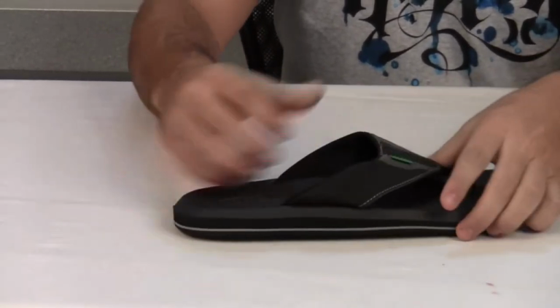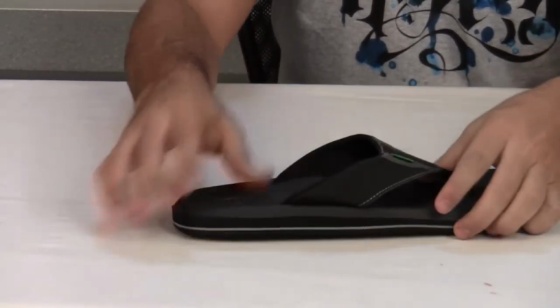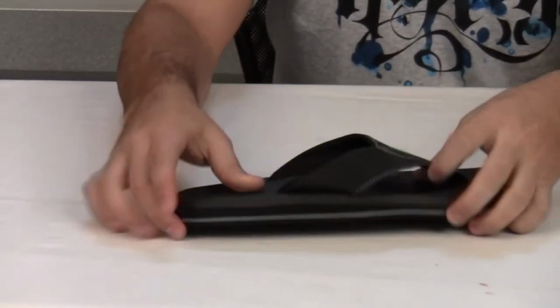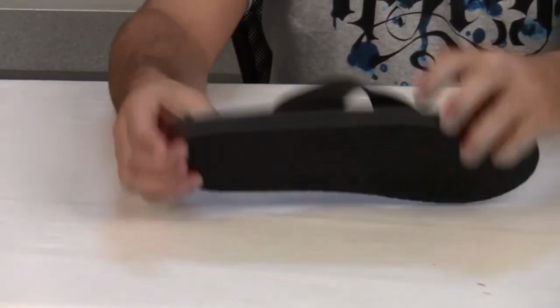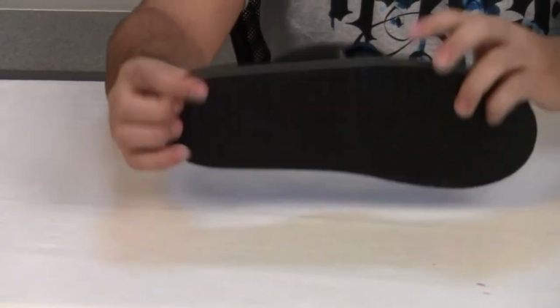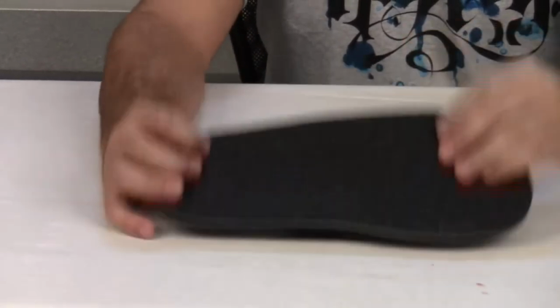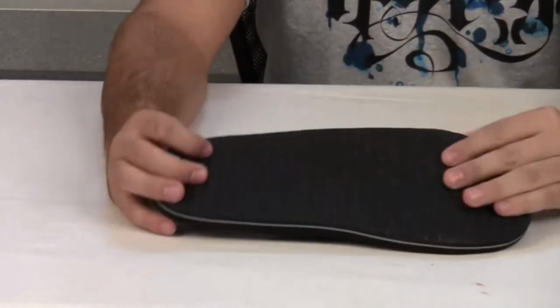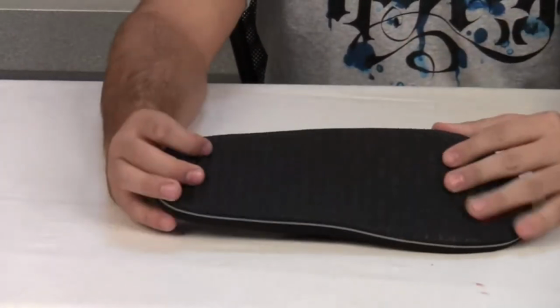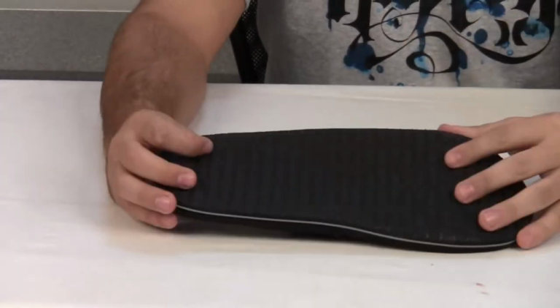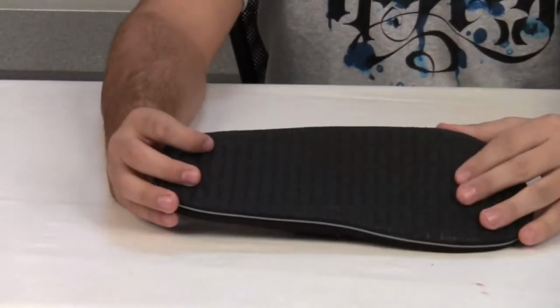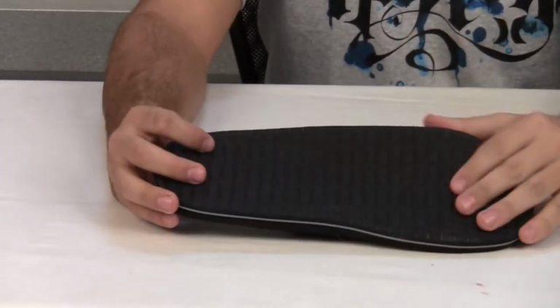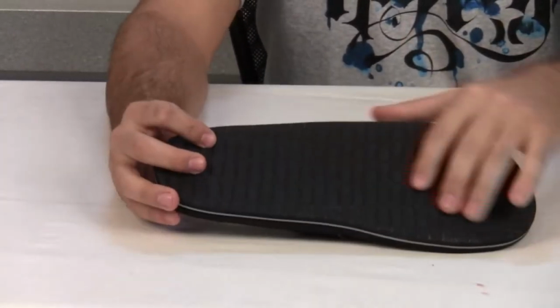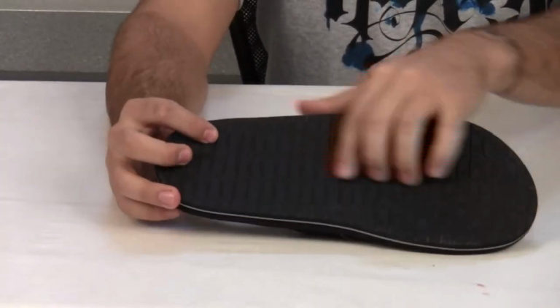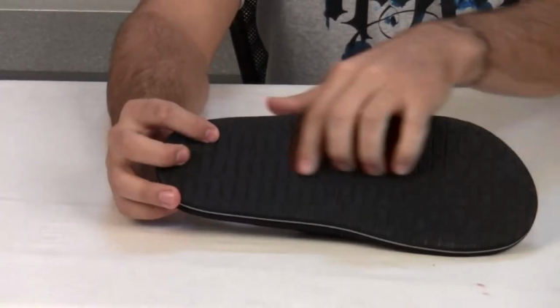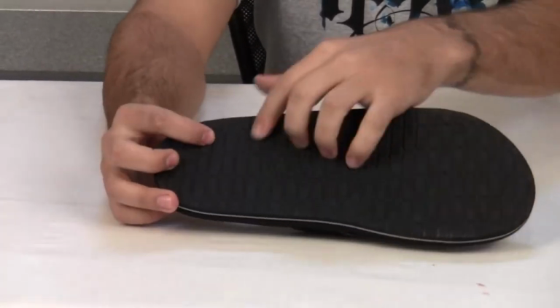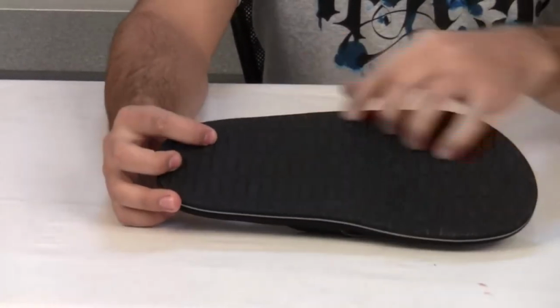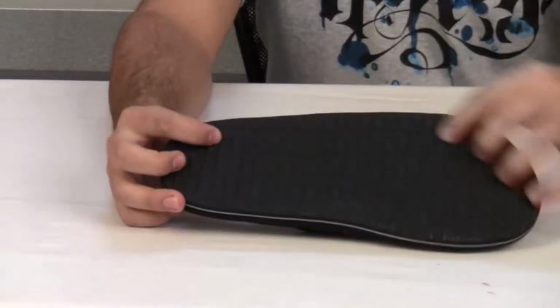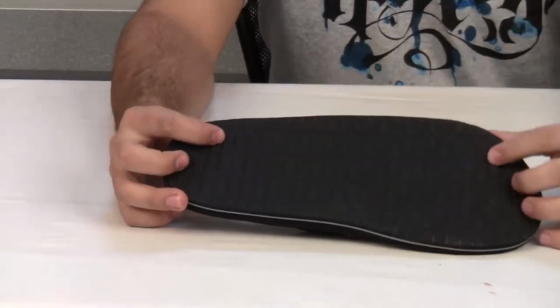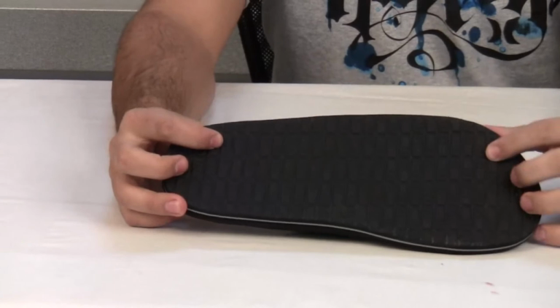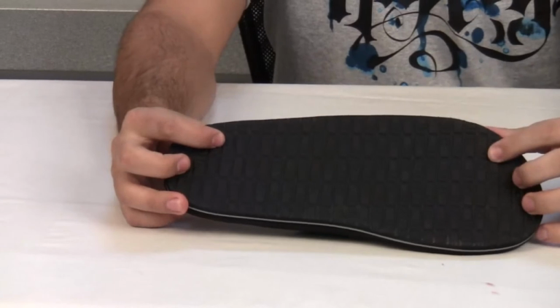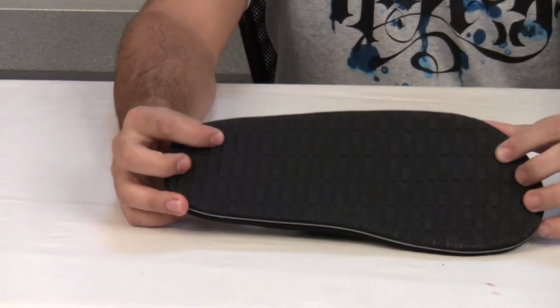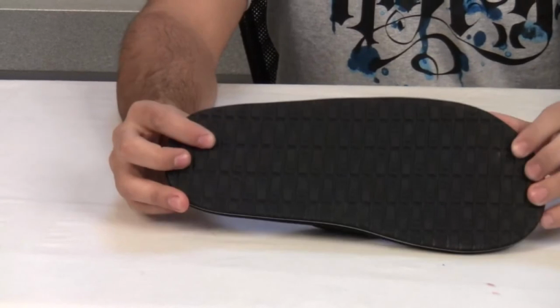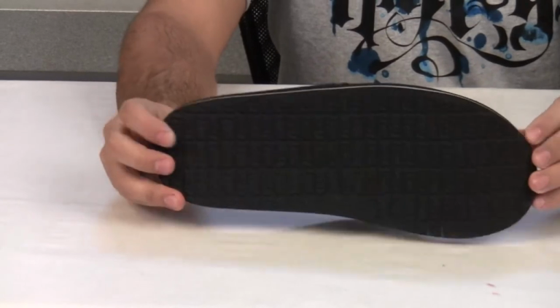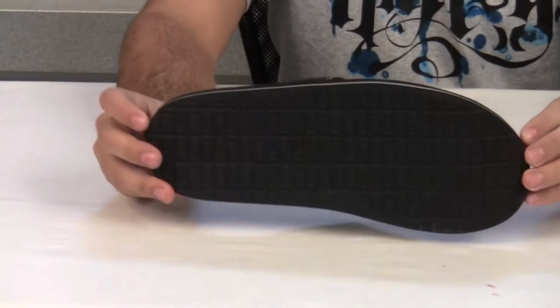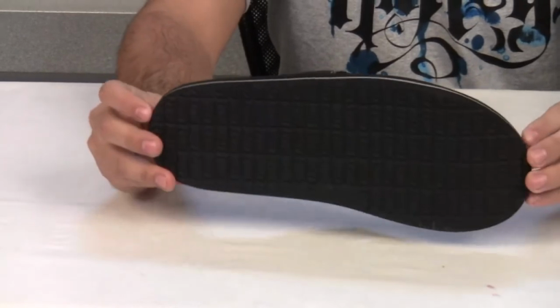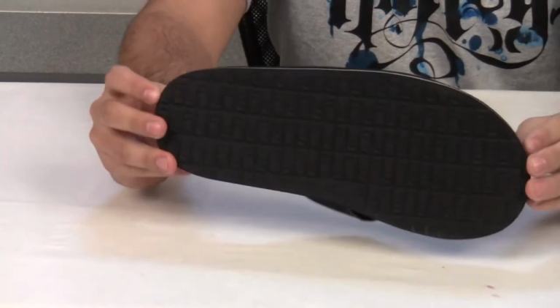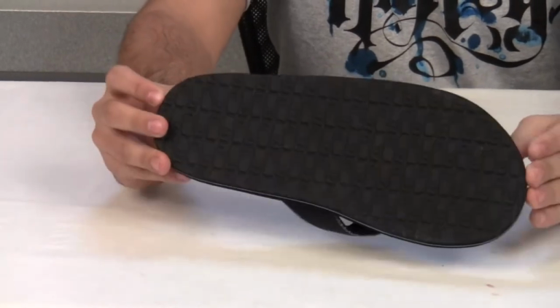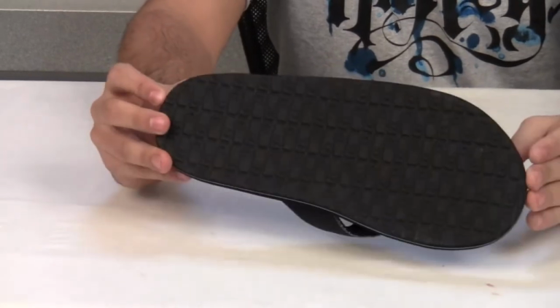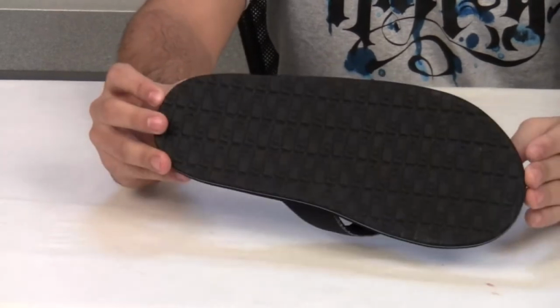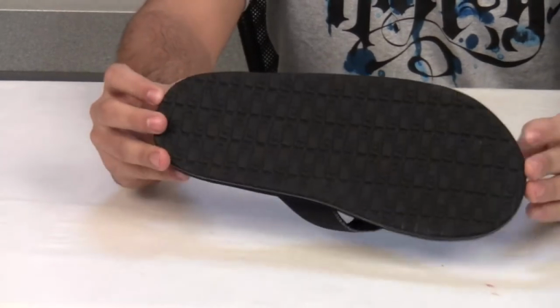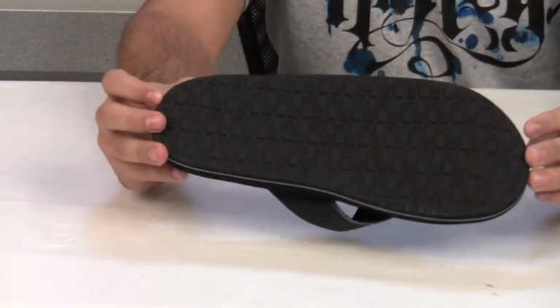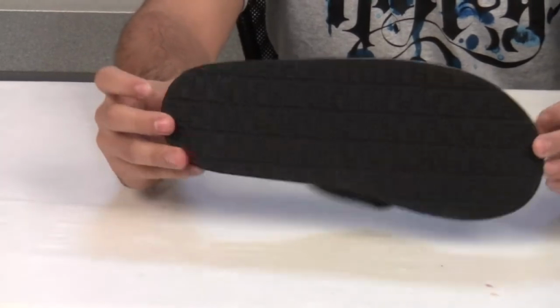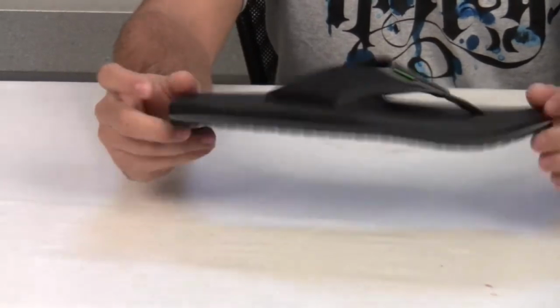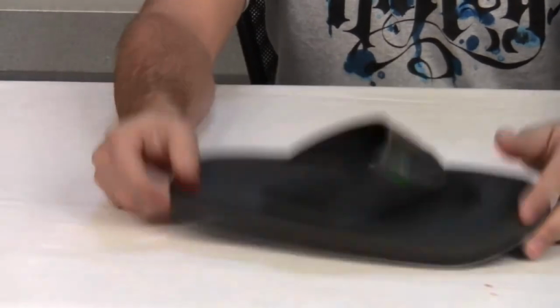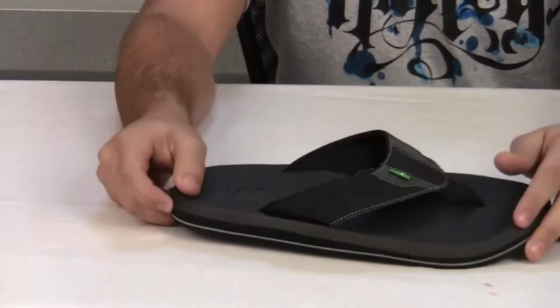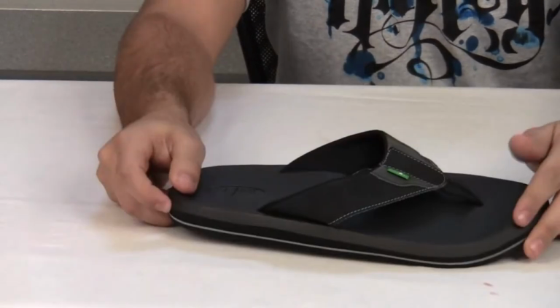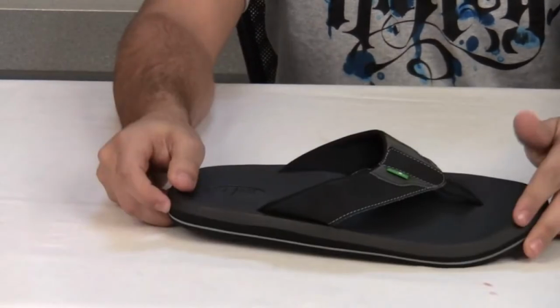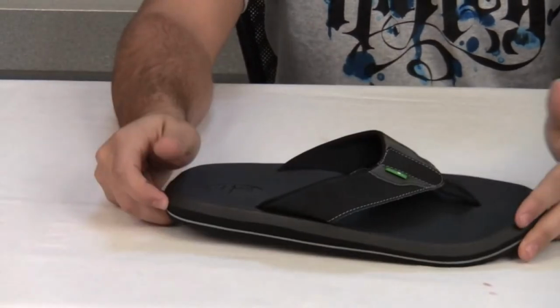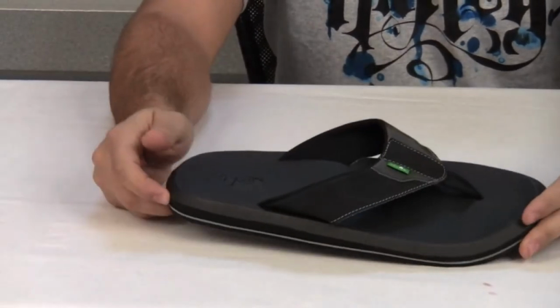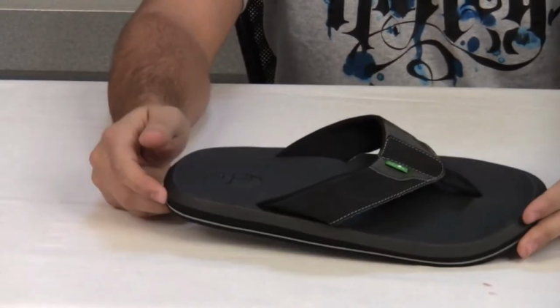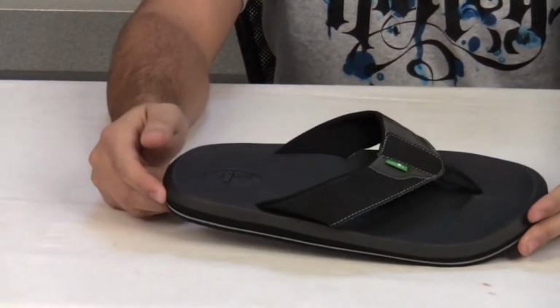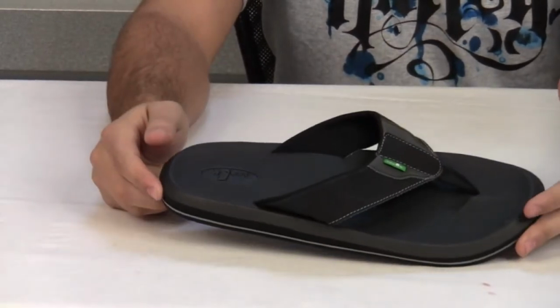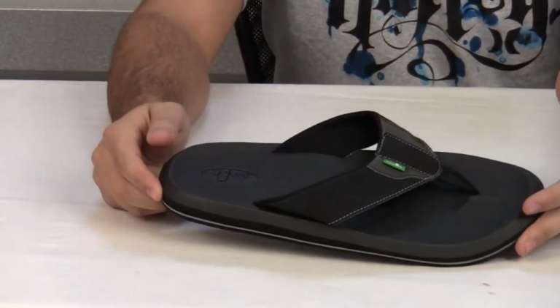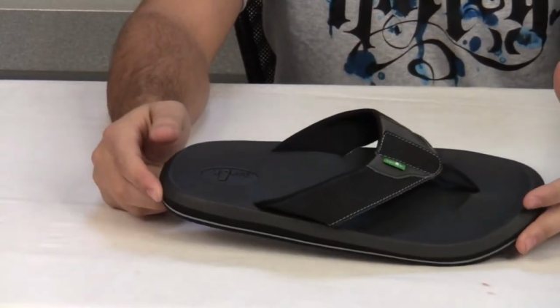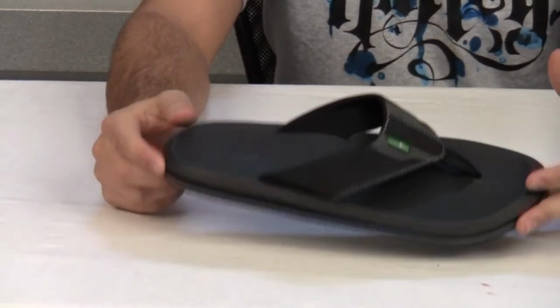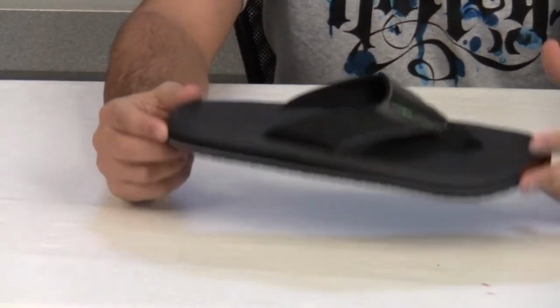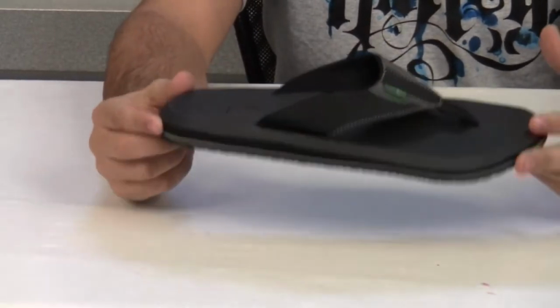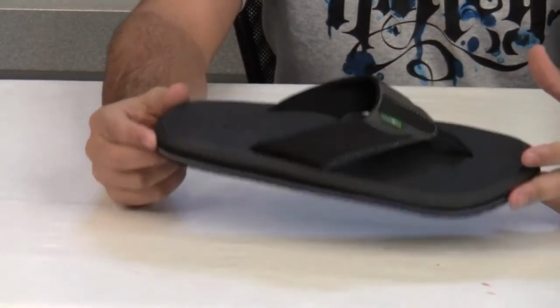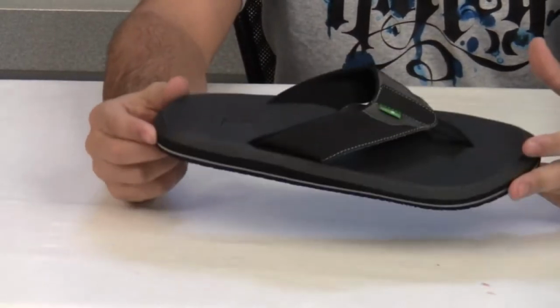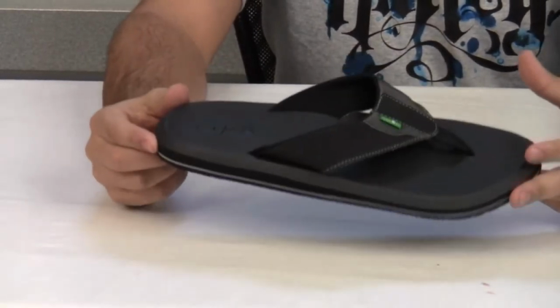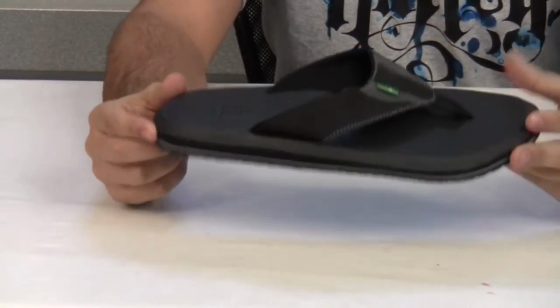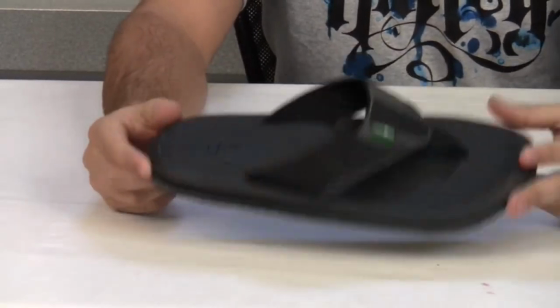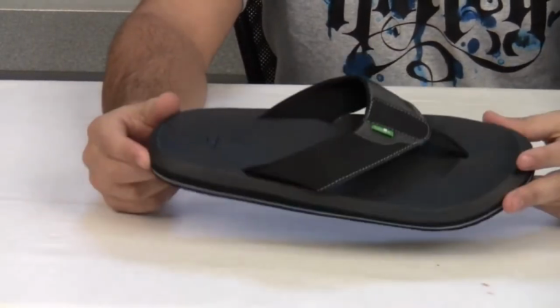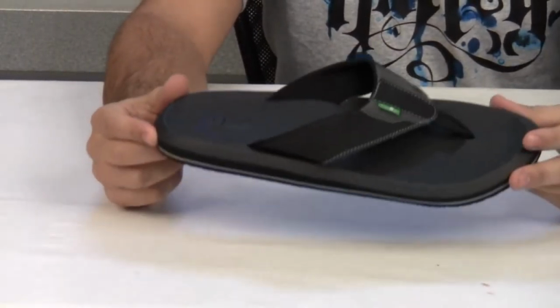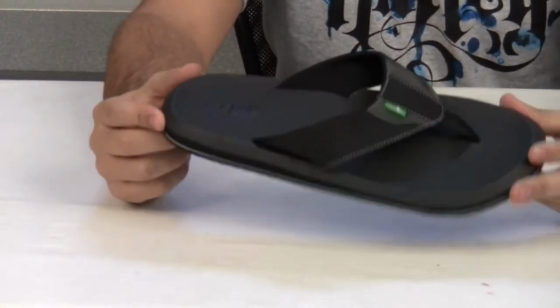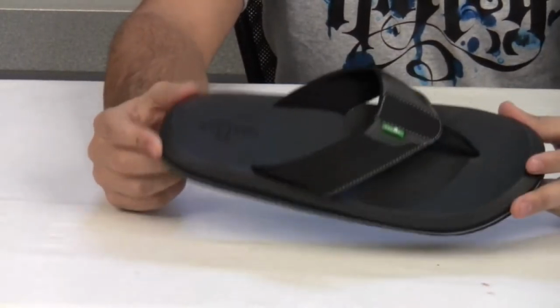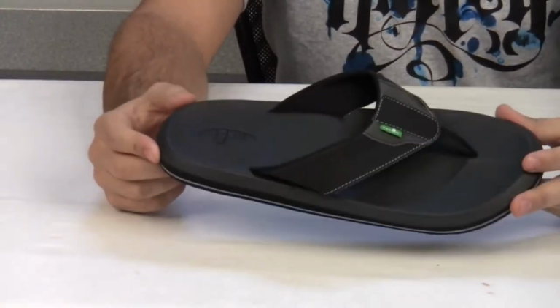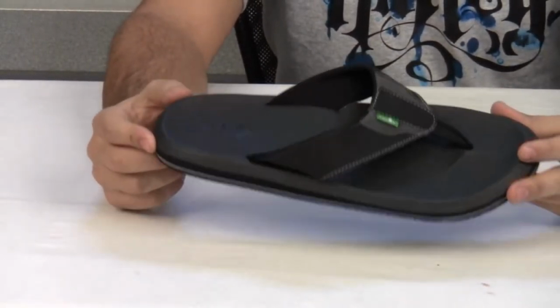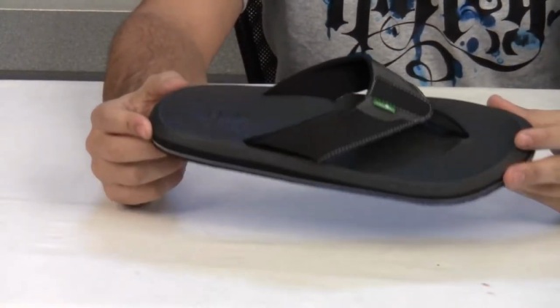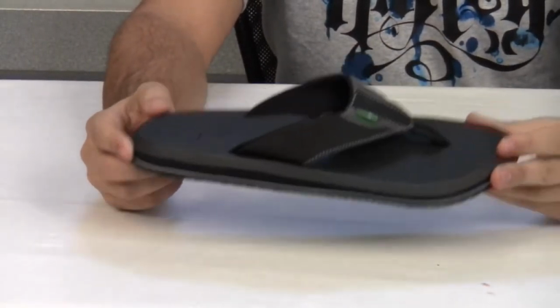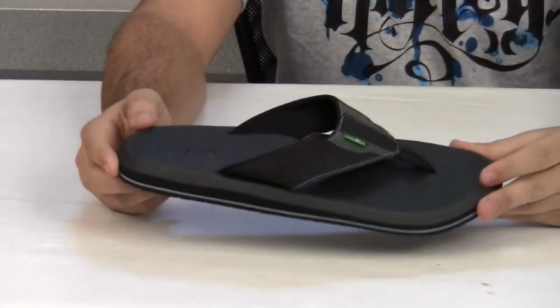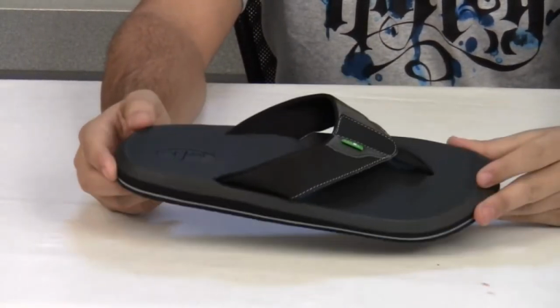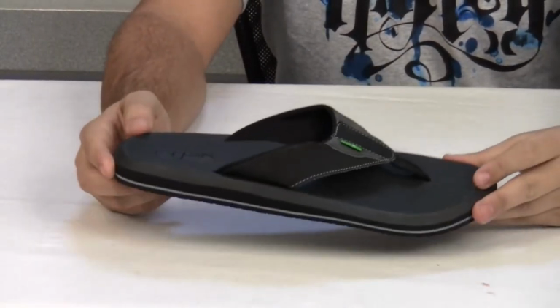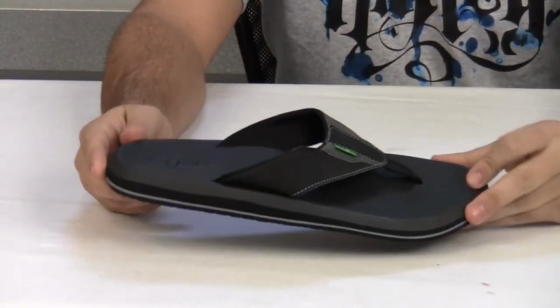It features the Happy U outsole for grip and durability — just an all-around ultimate comfort sandal.